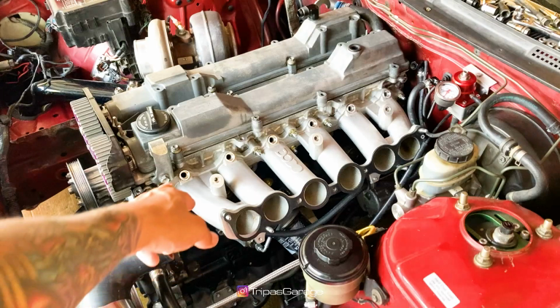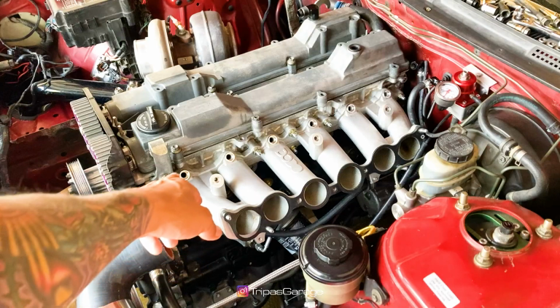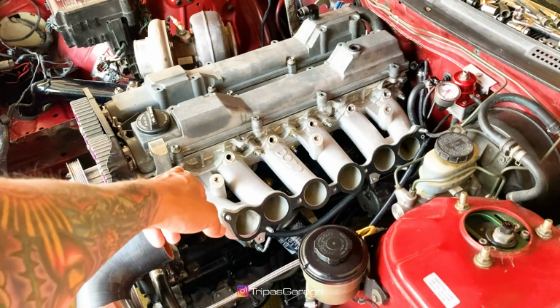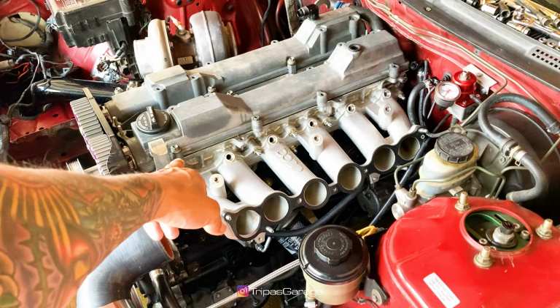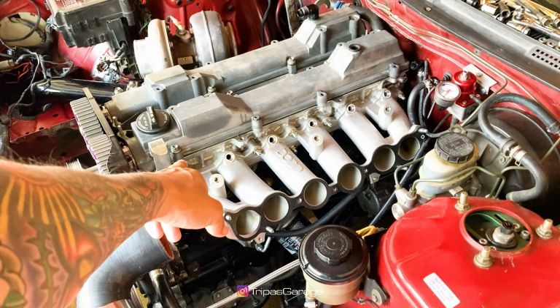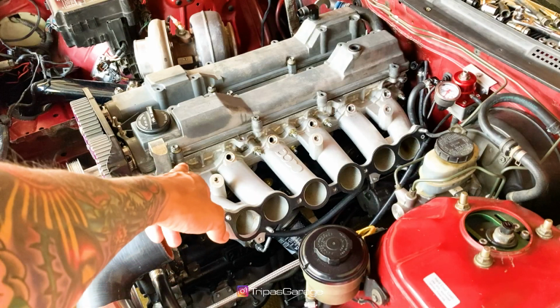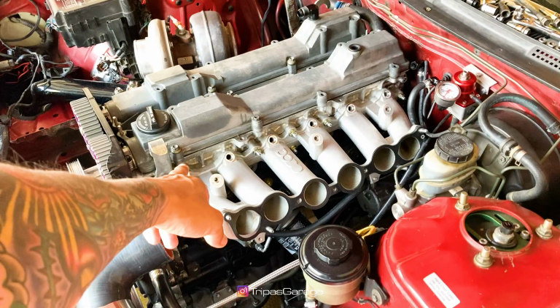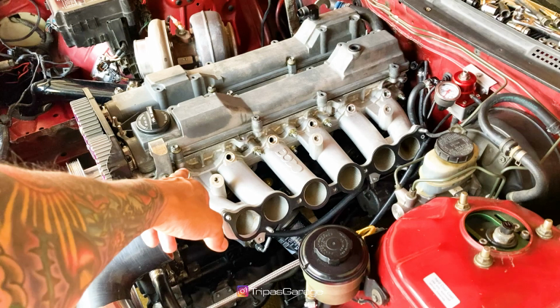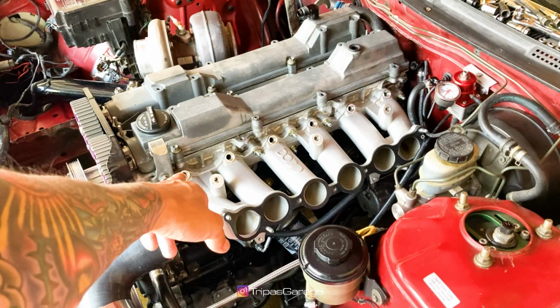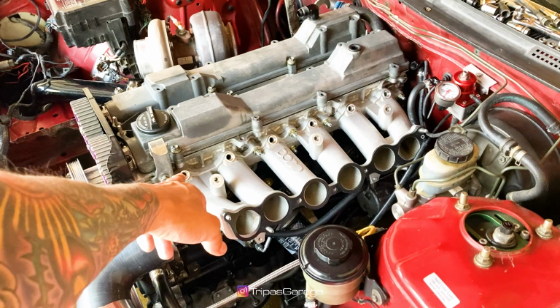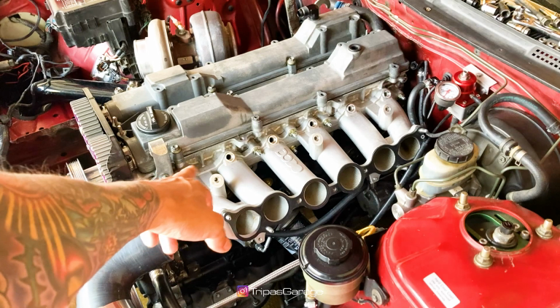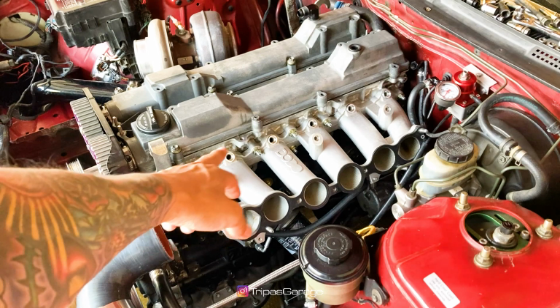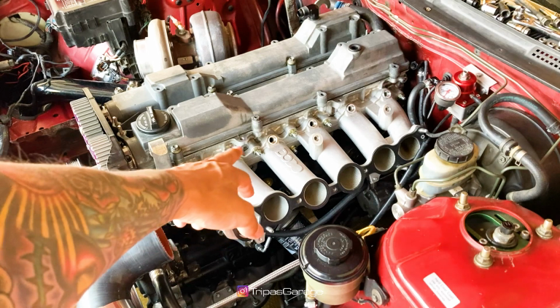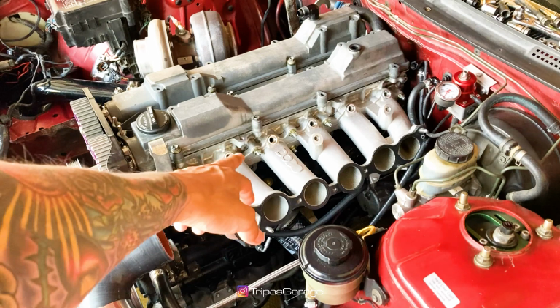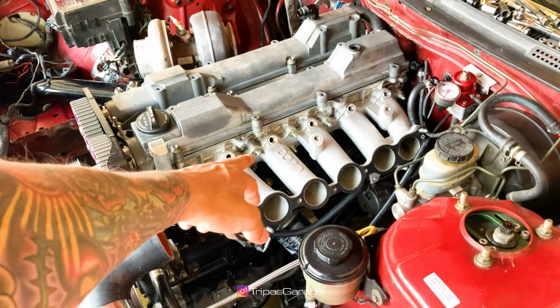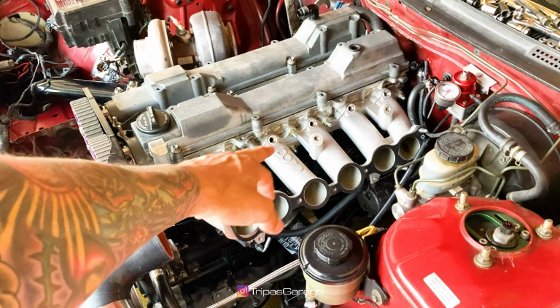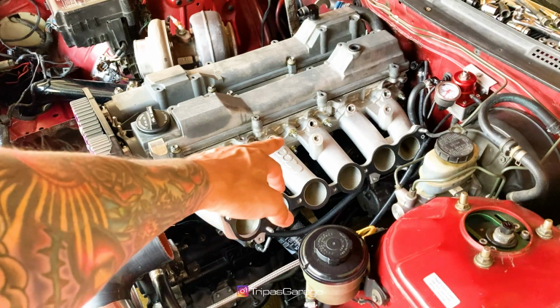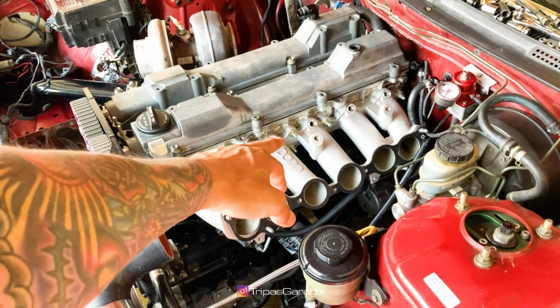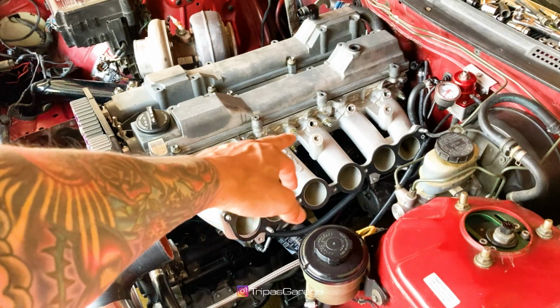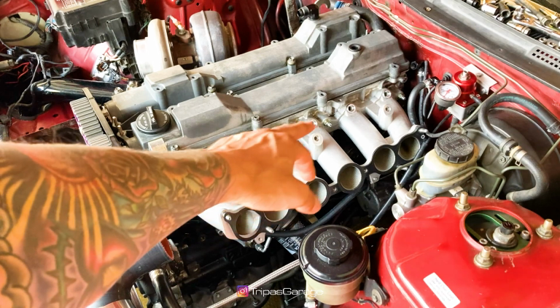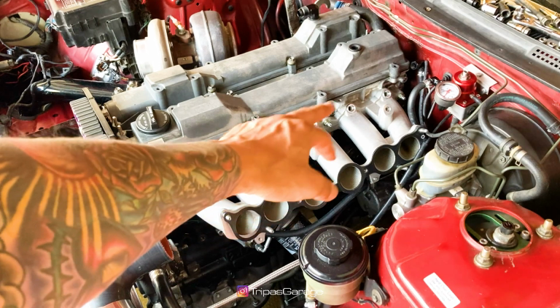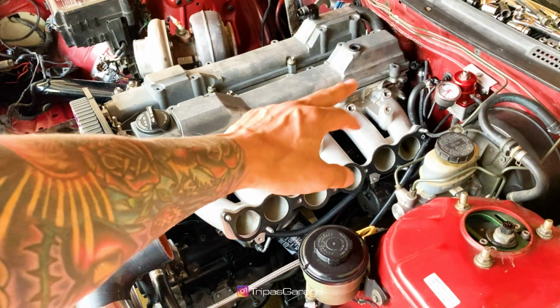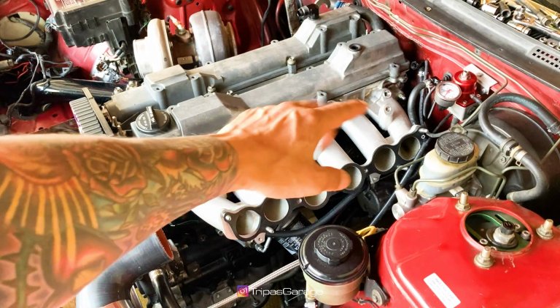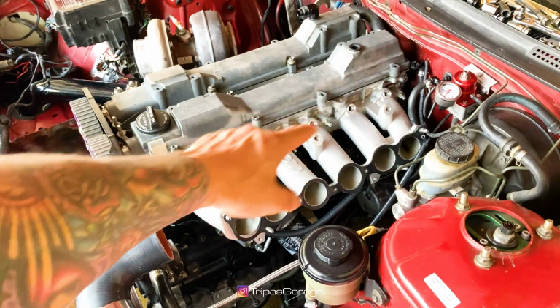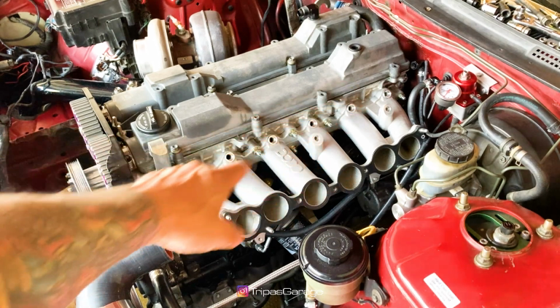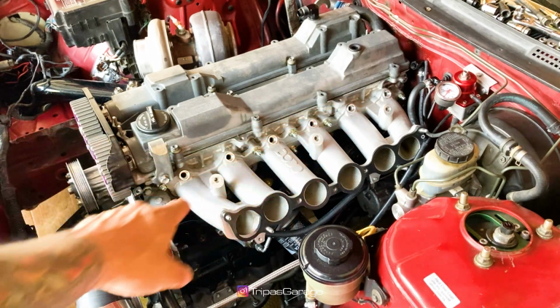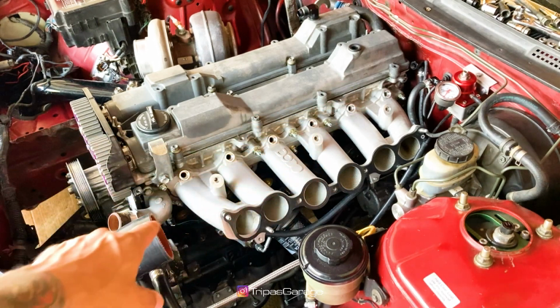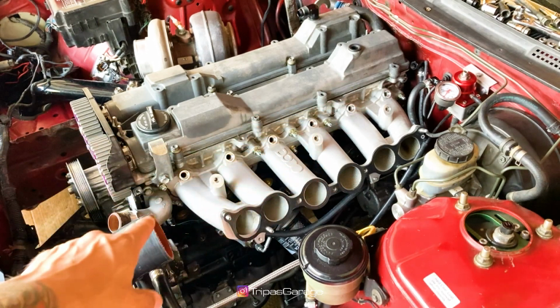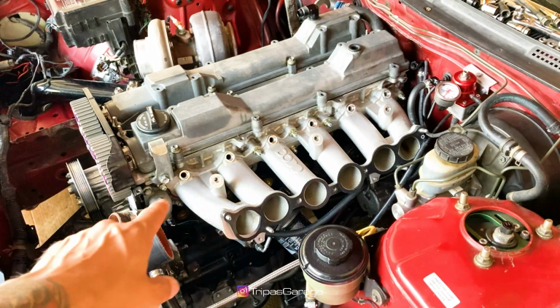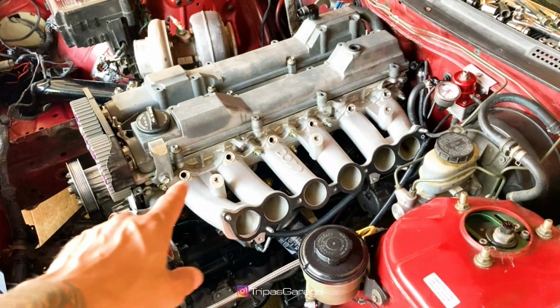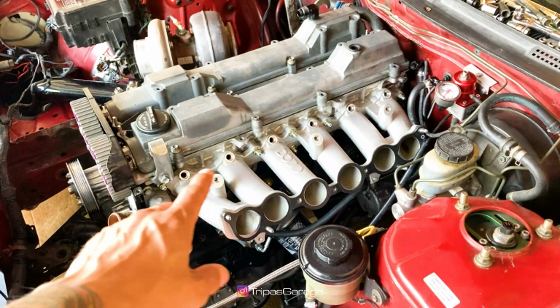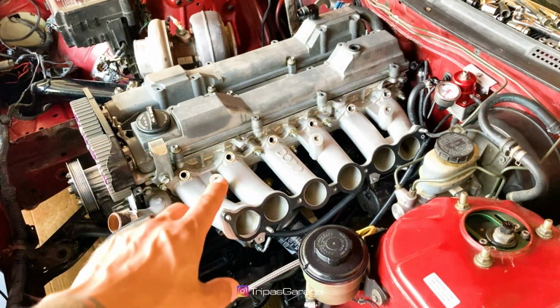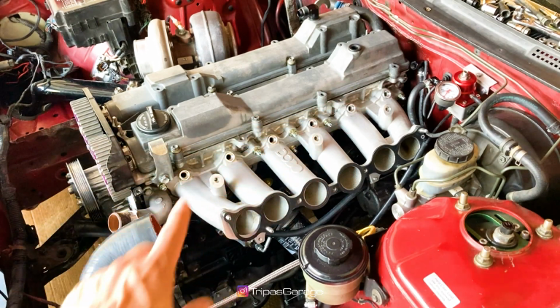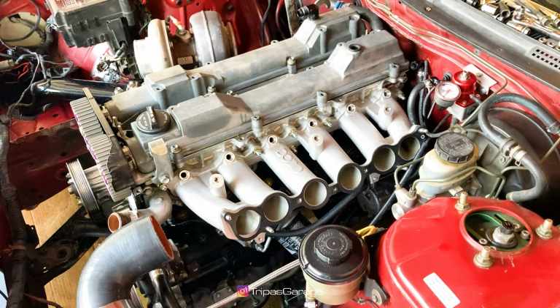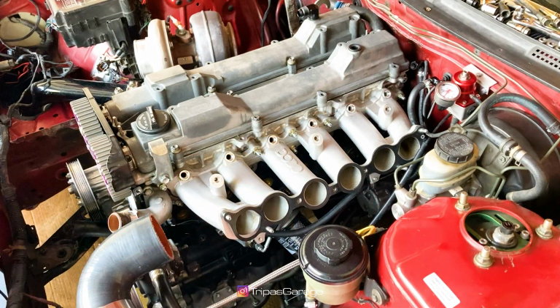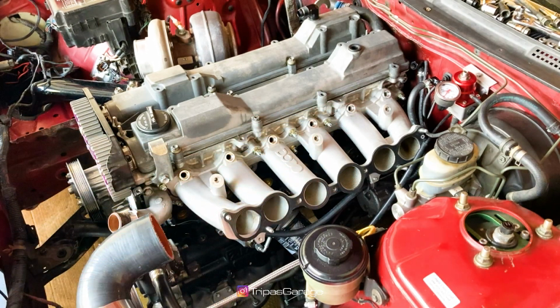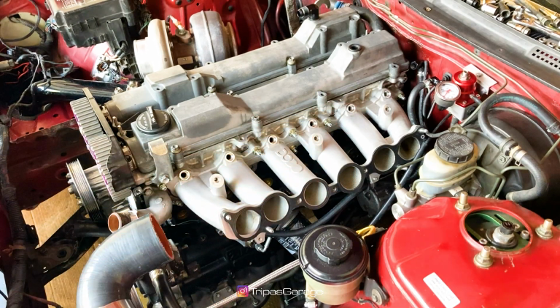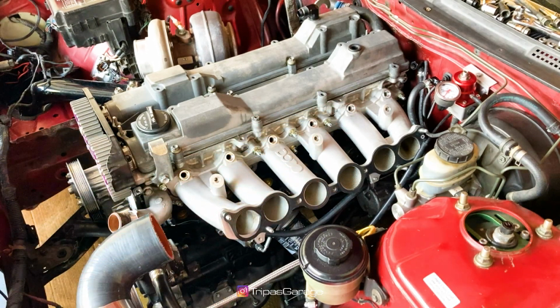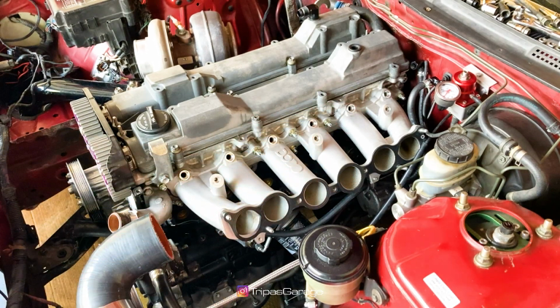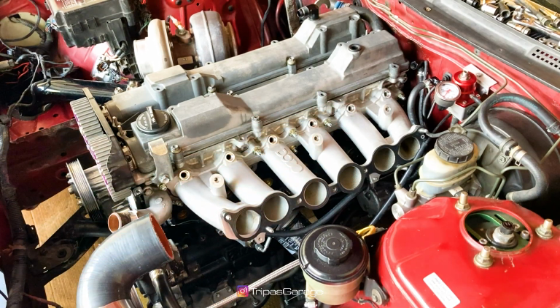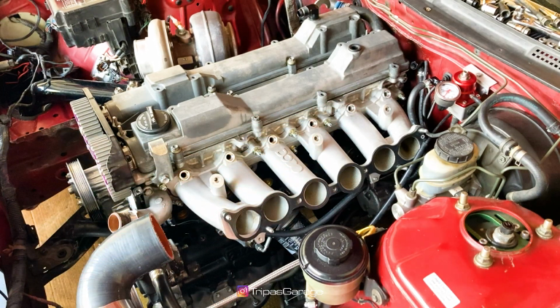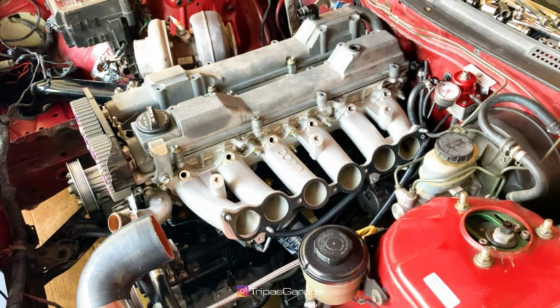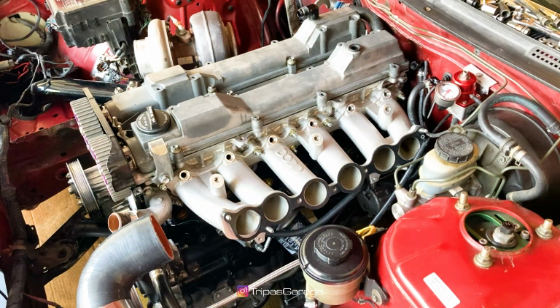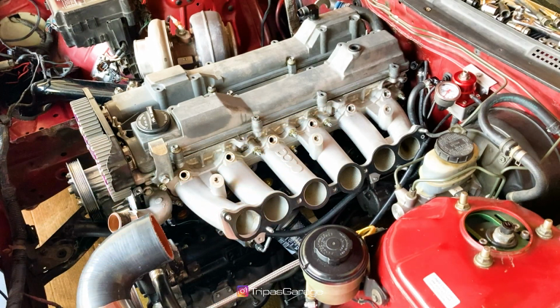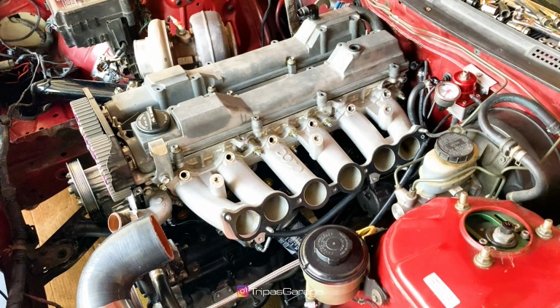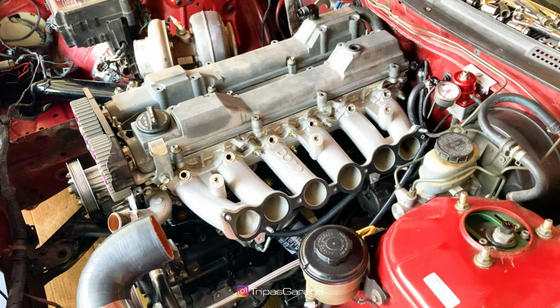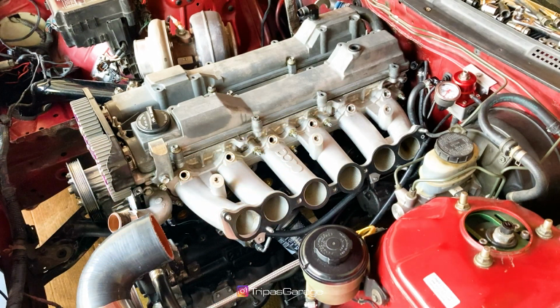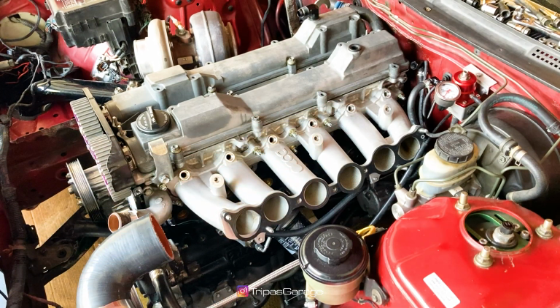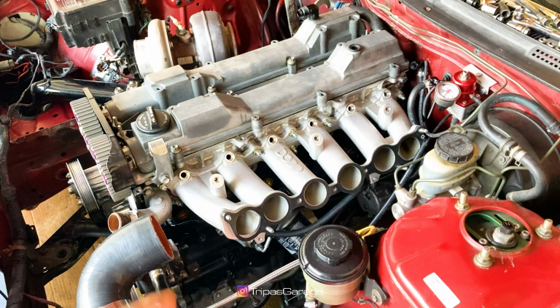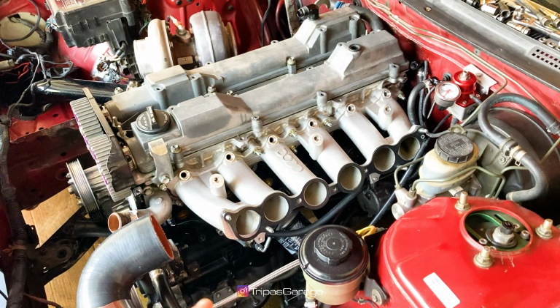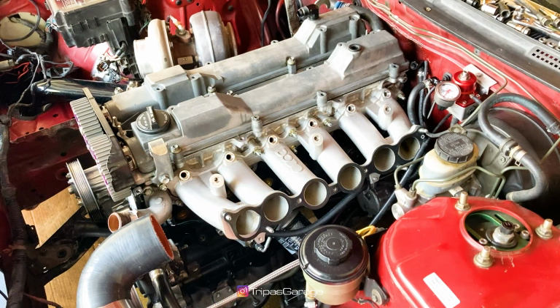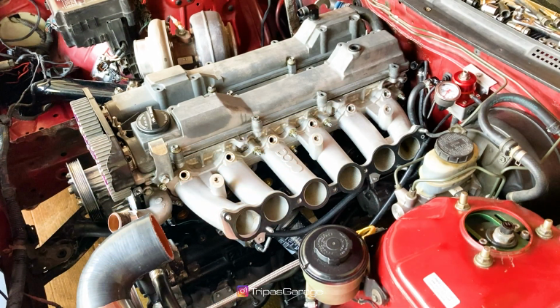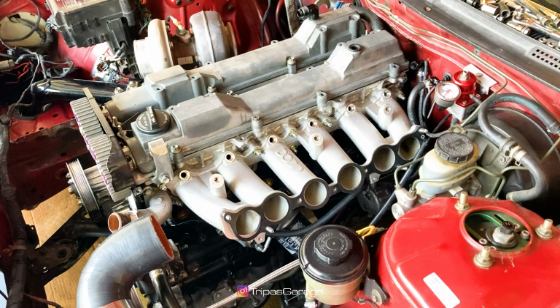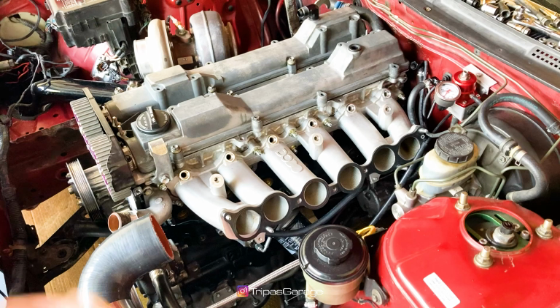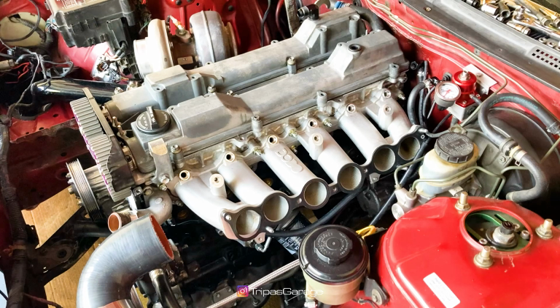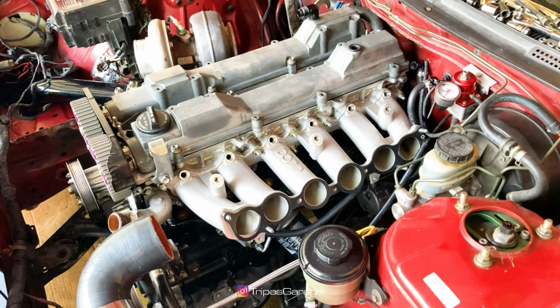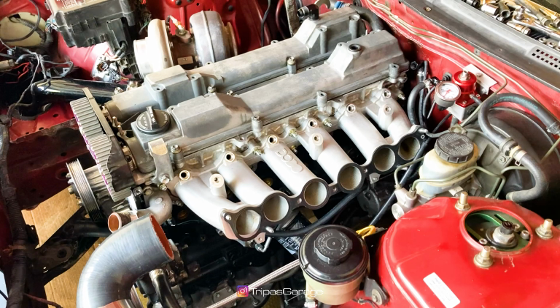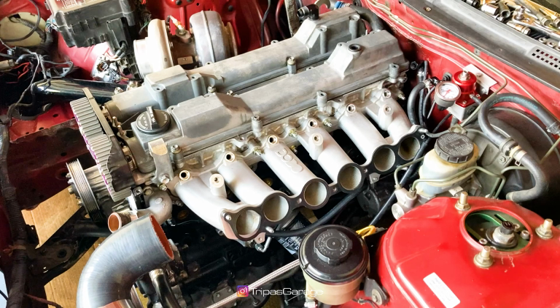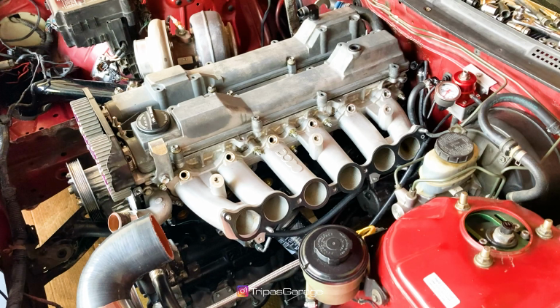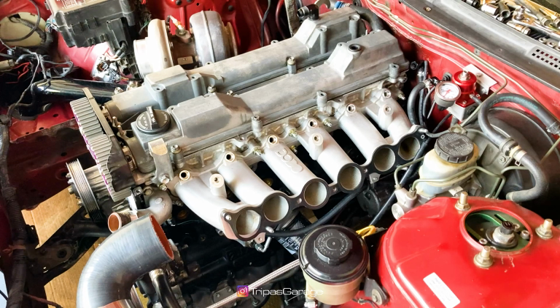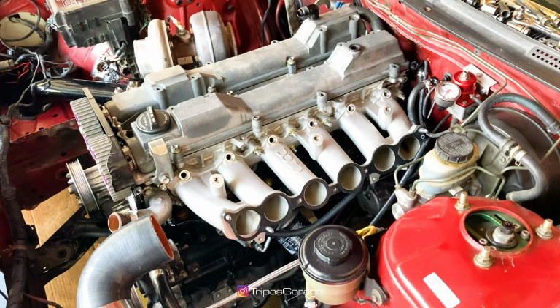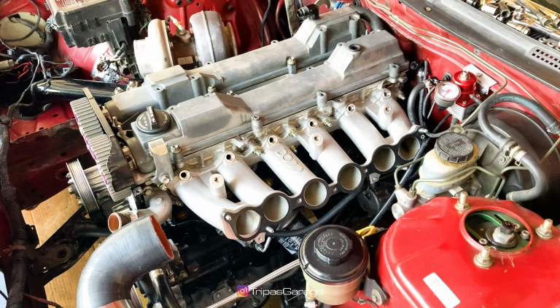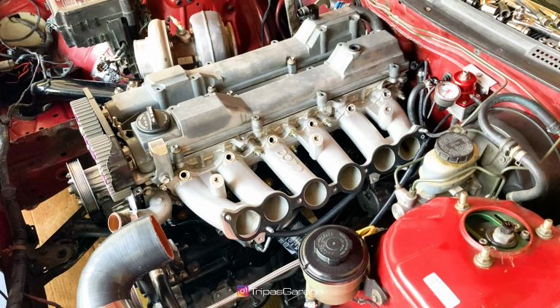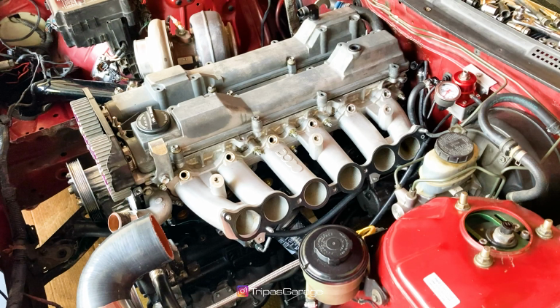I've already installed the injector bosses into the intake runners, making sure to use a little bit of RTV on the outside to prevent any vacuum leaks.